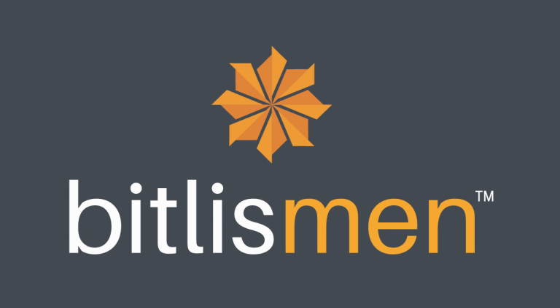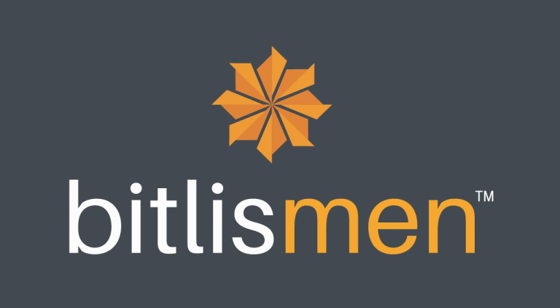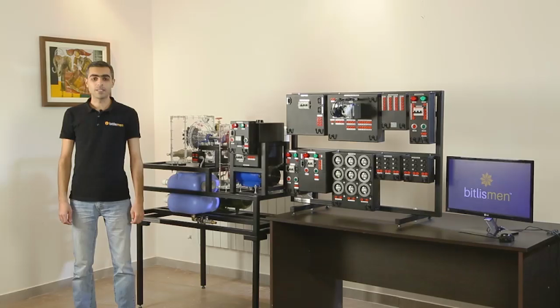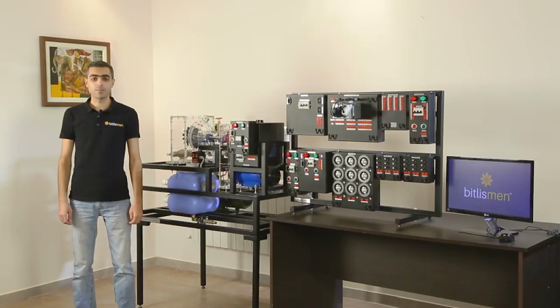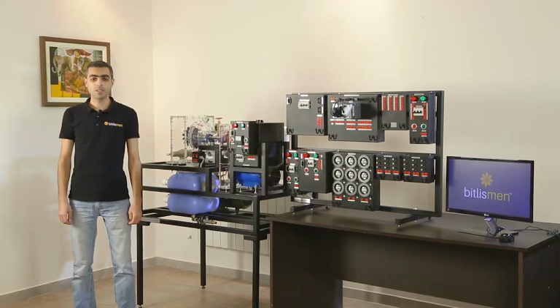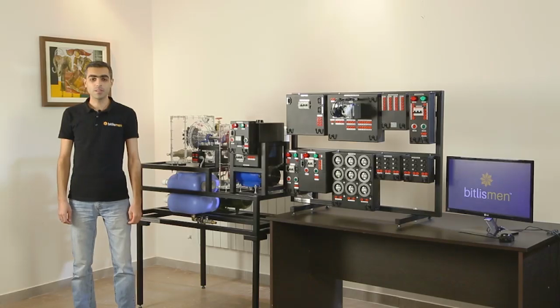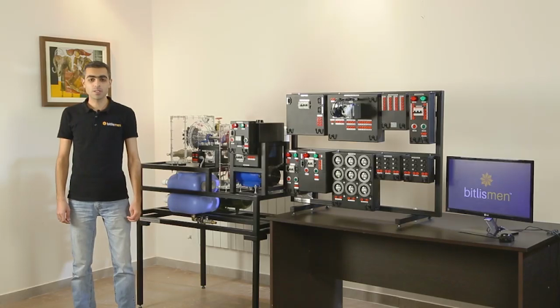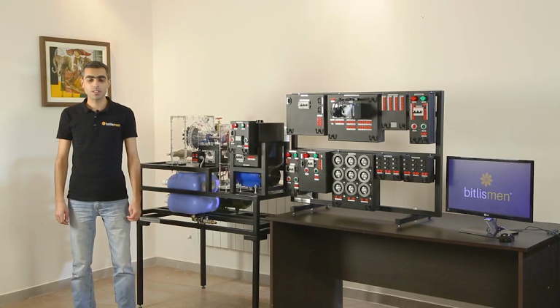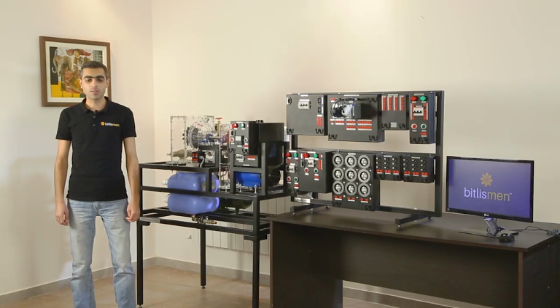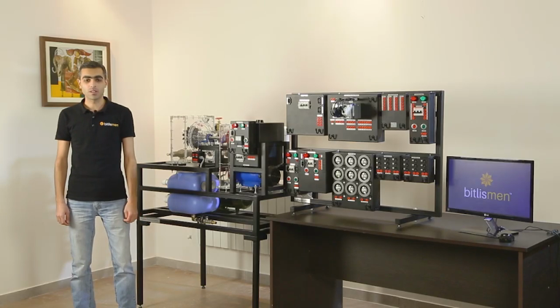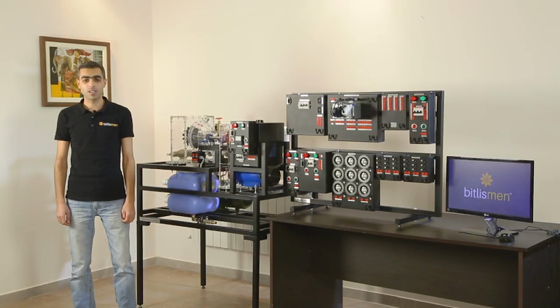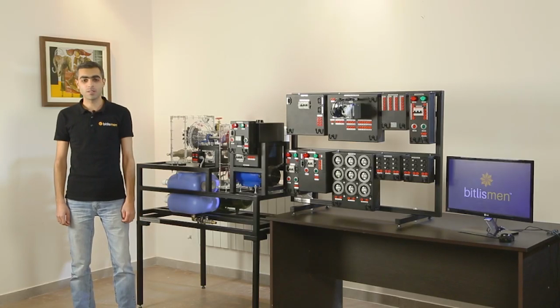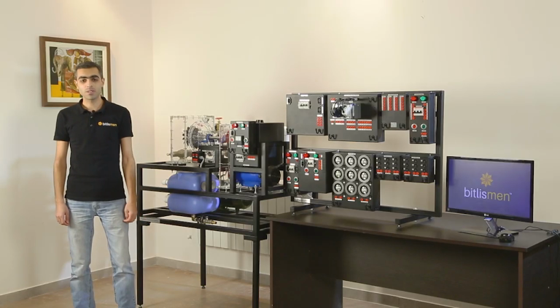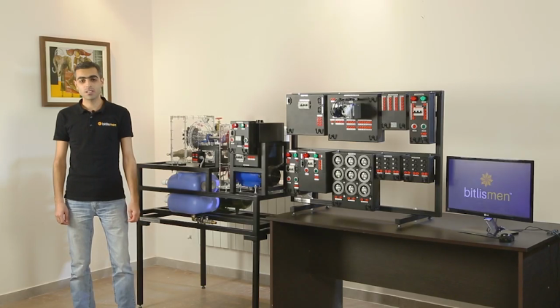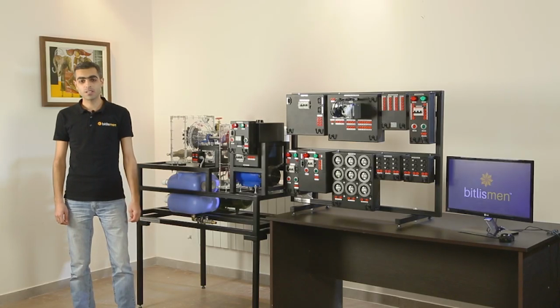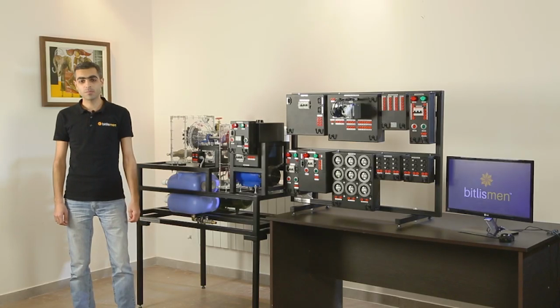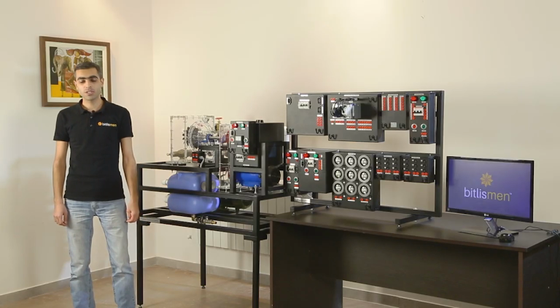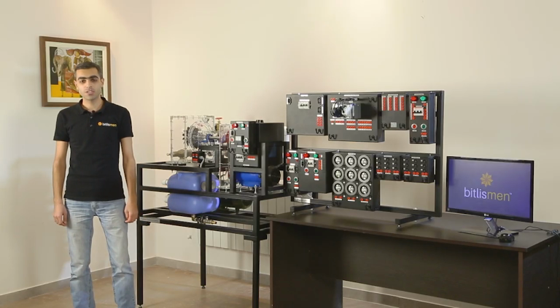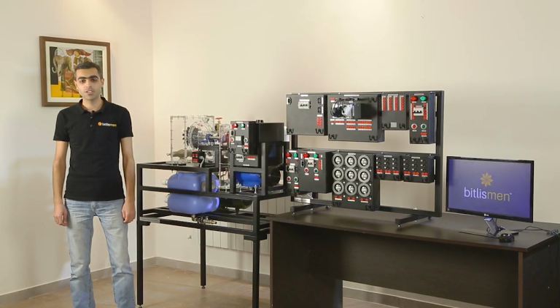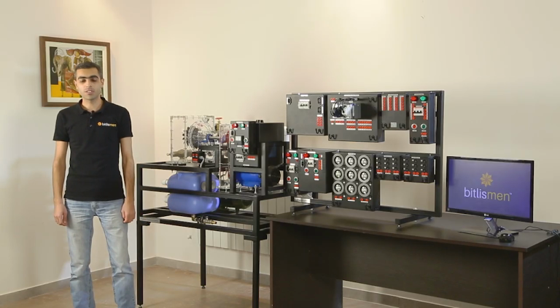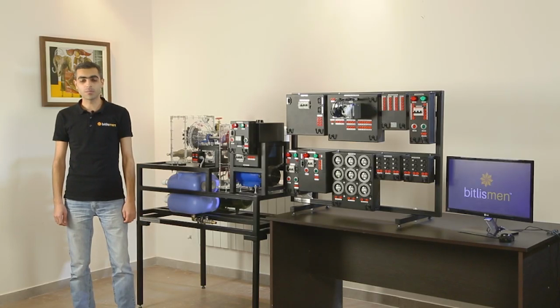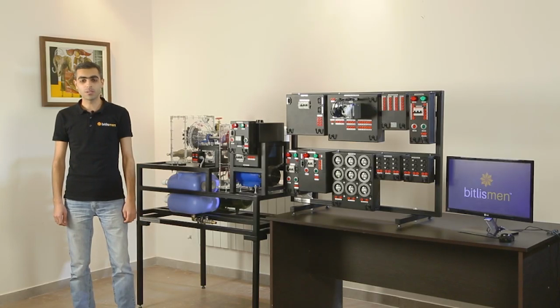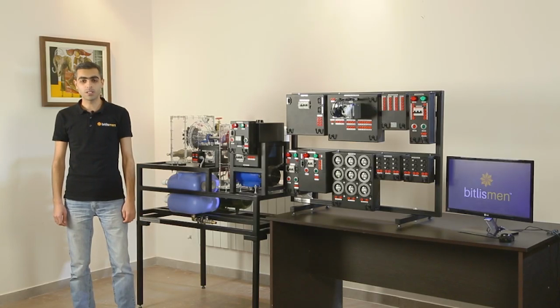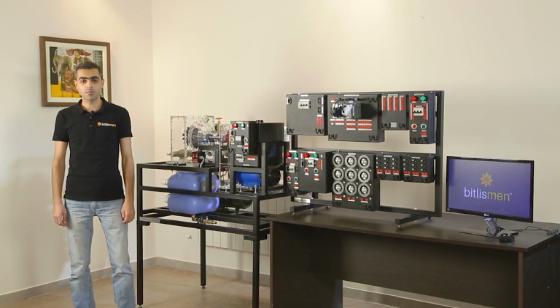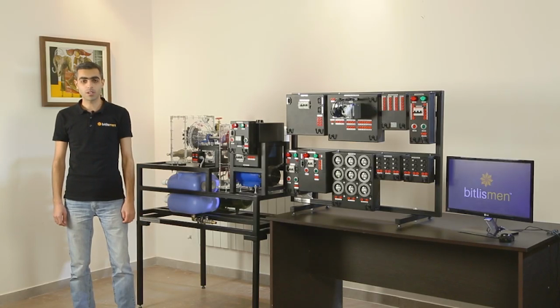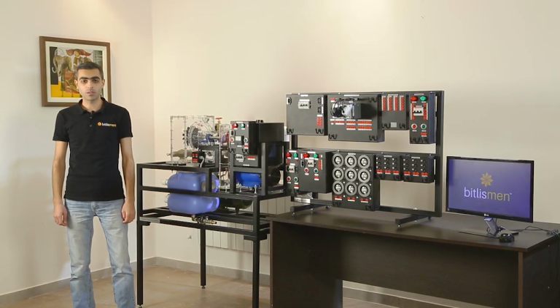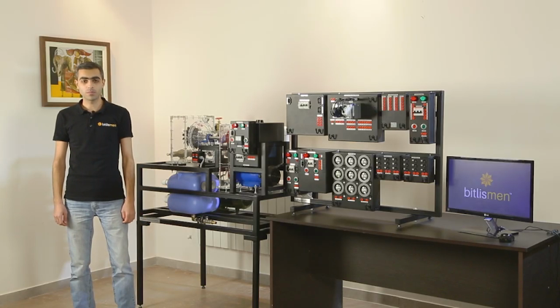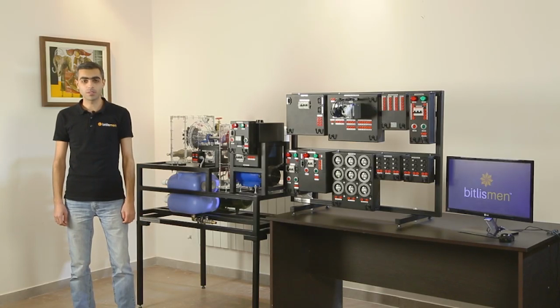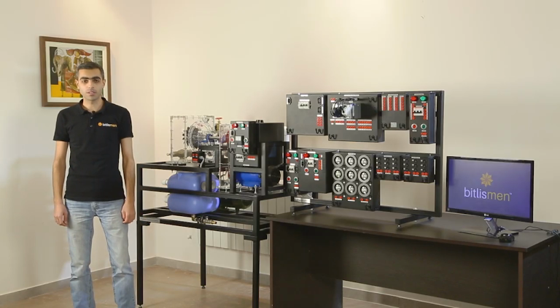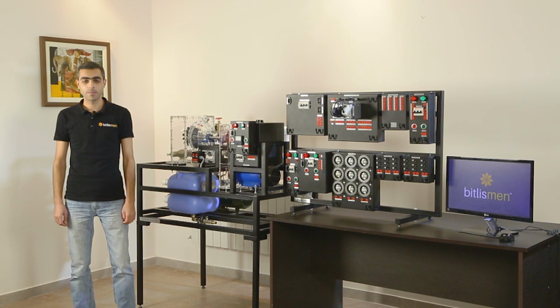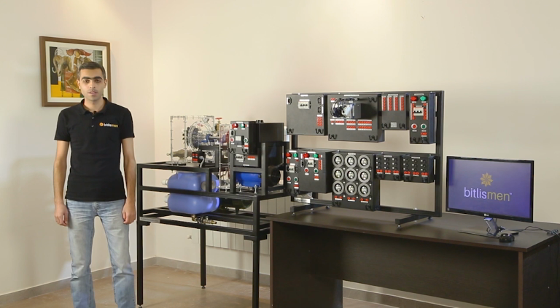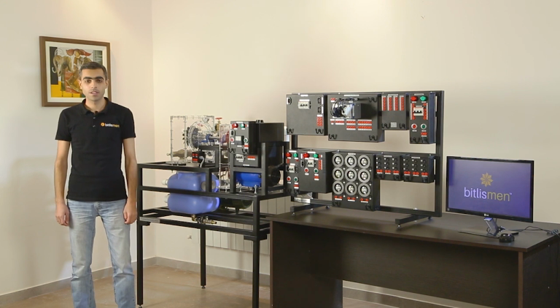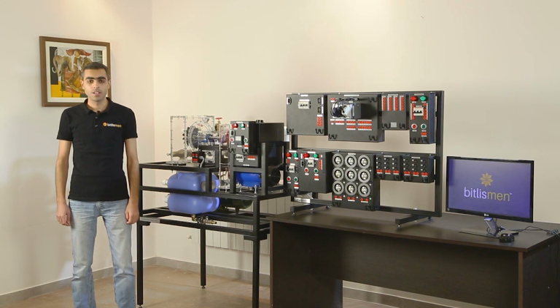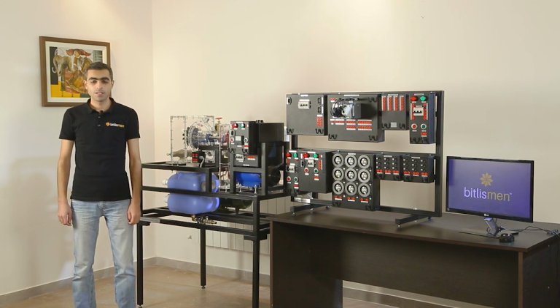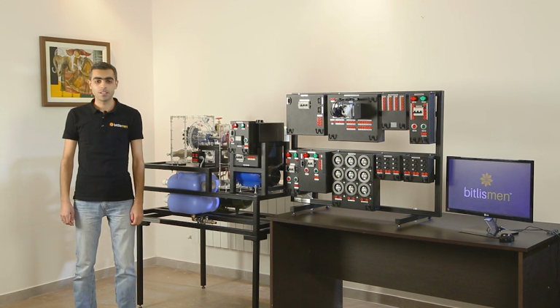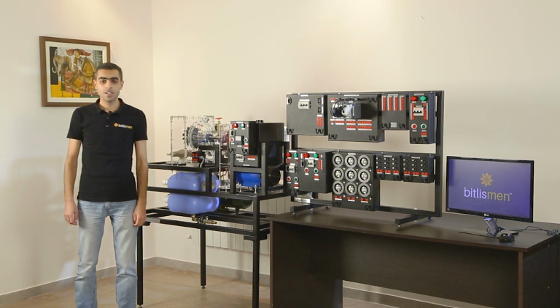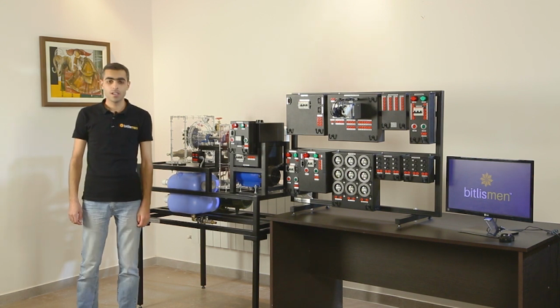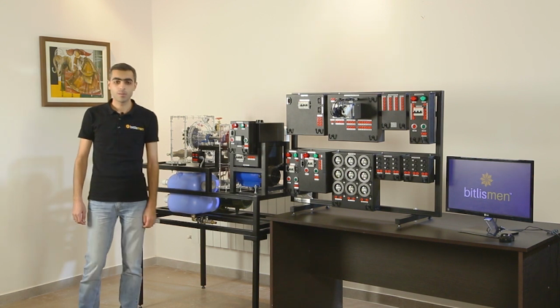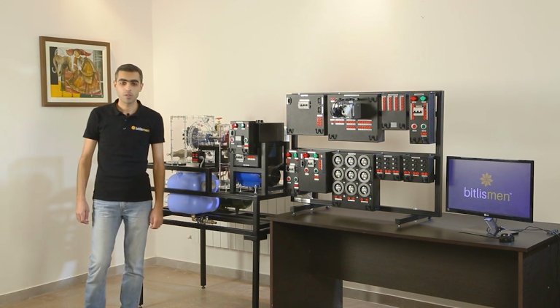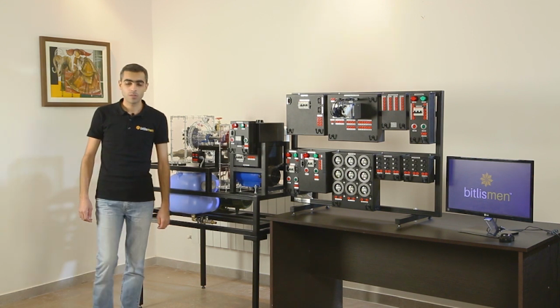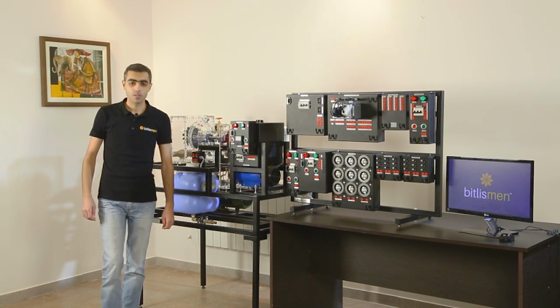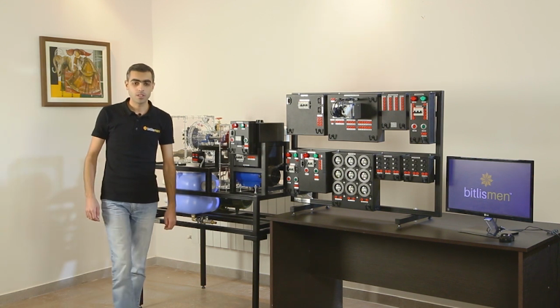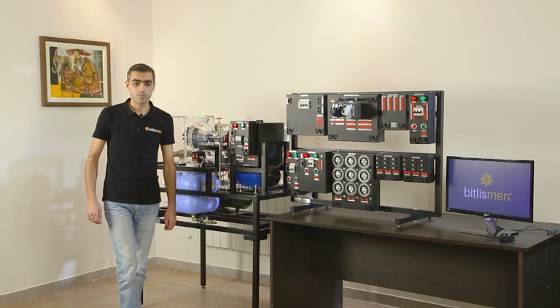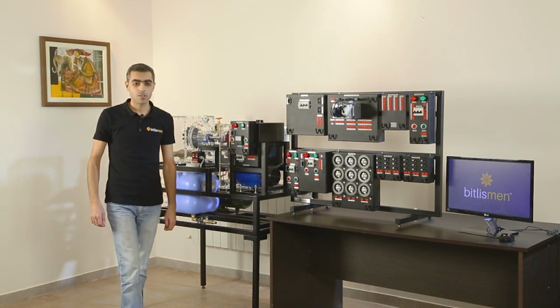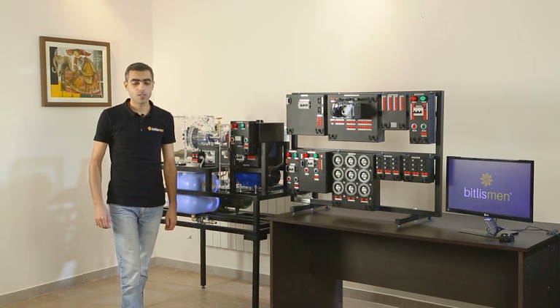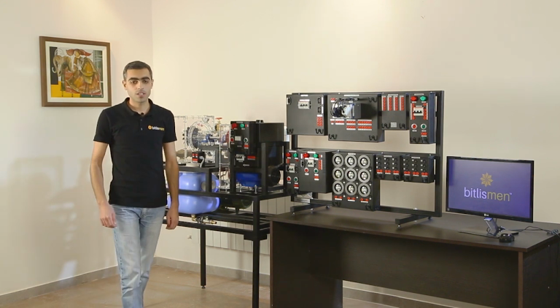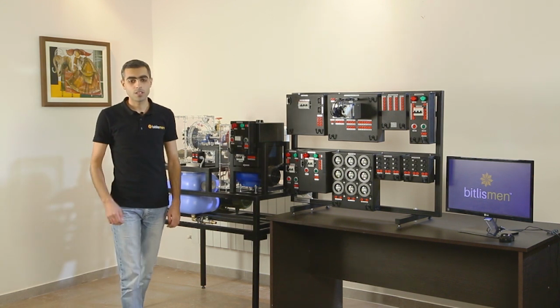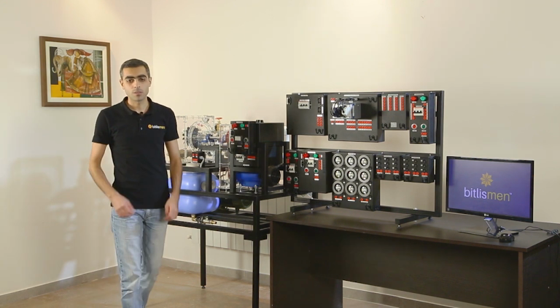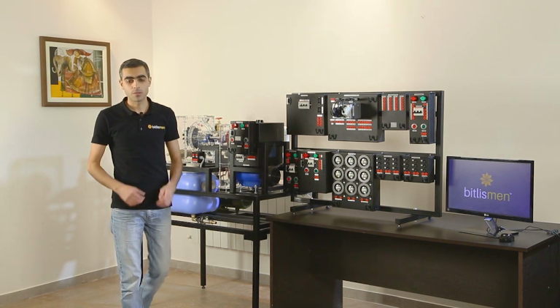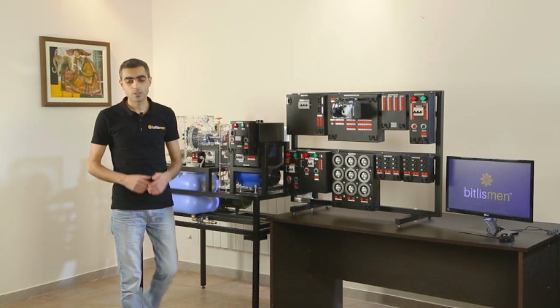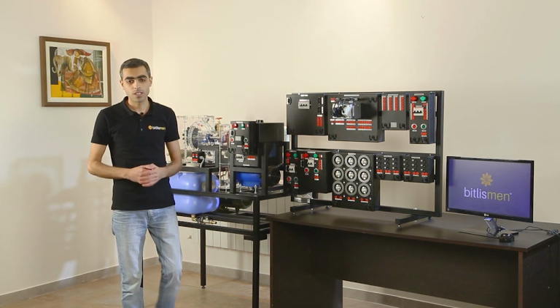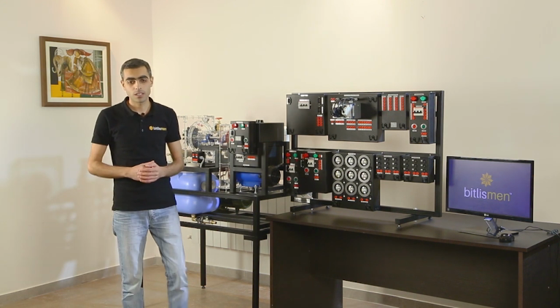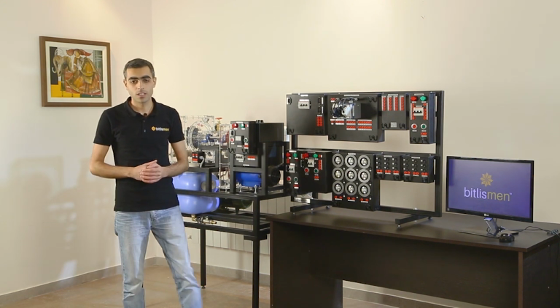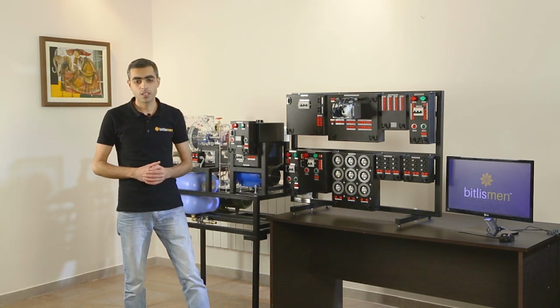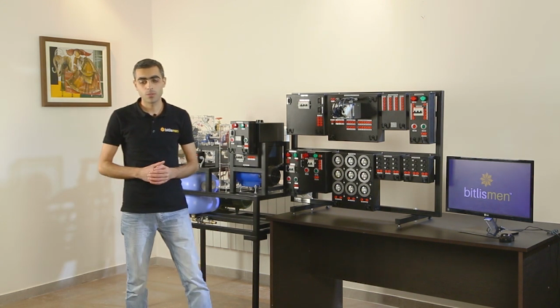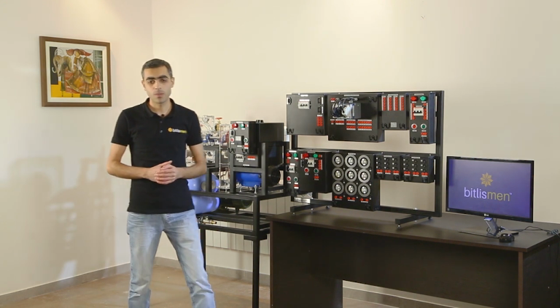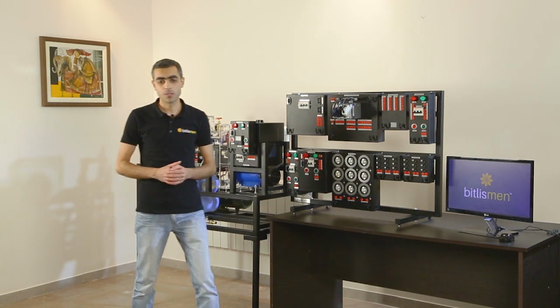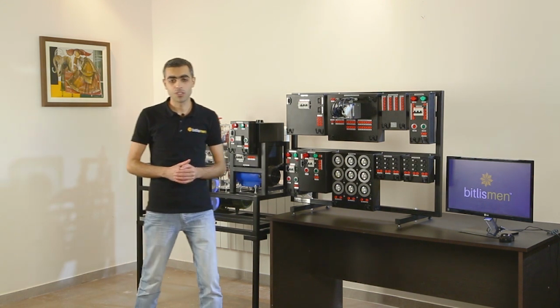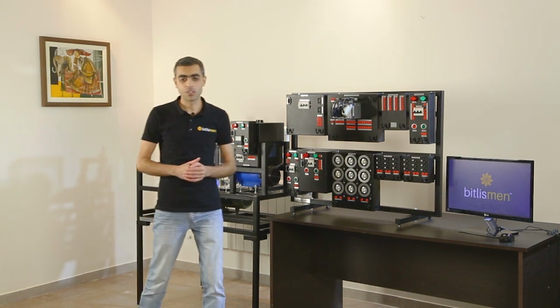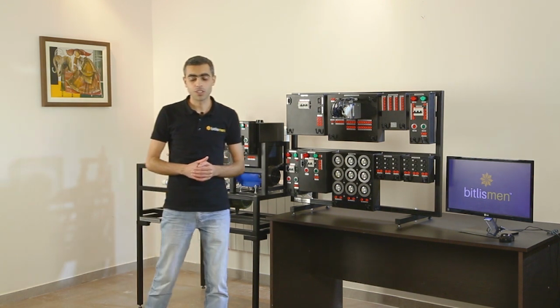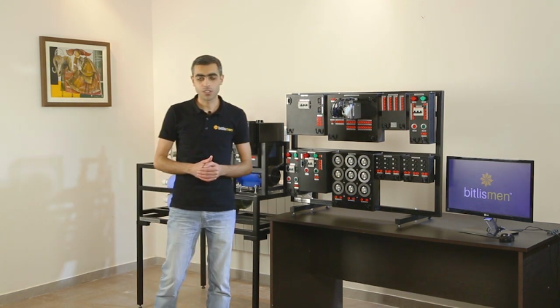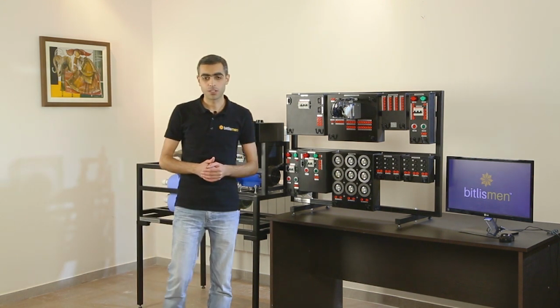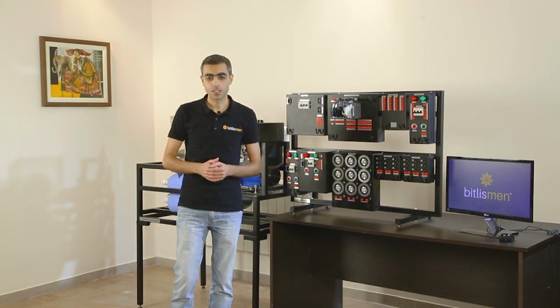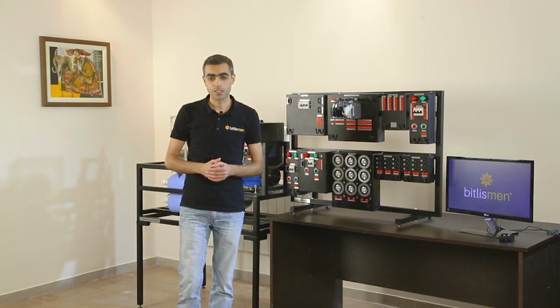My name is Georg. I'm a system engineer at Bitlisman company. Today I'm going to demonstrate our product, the hydropower generation trainer.